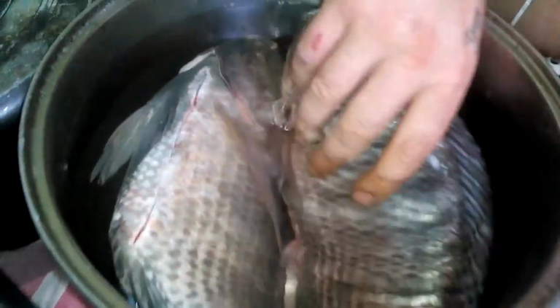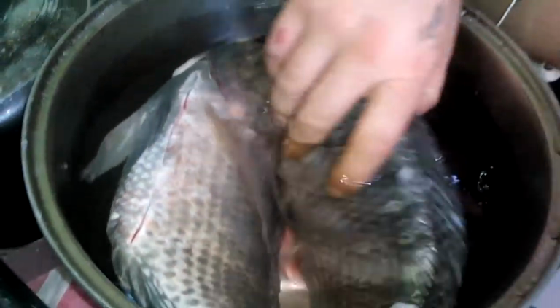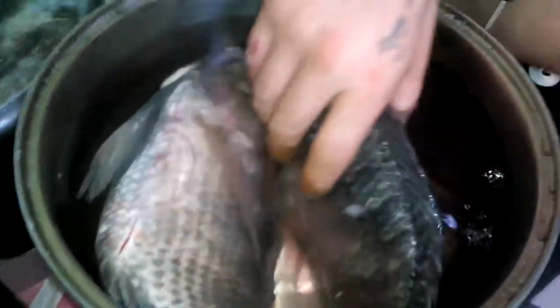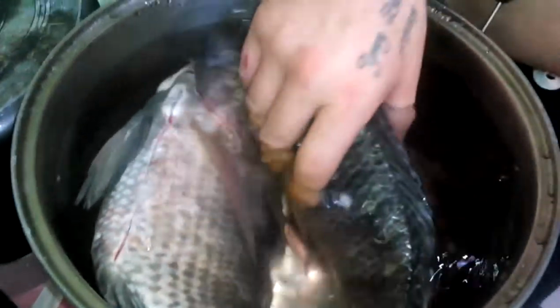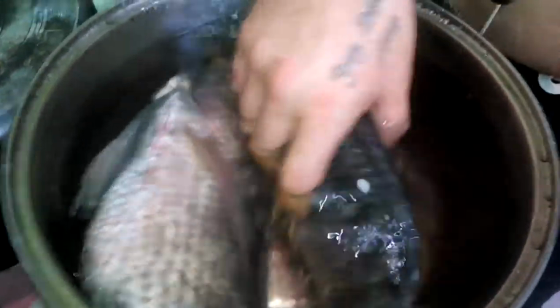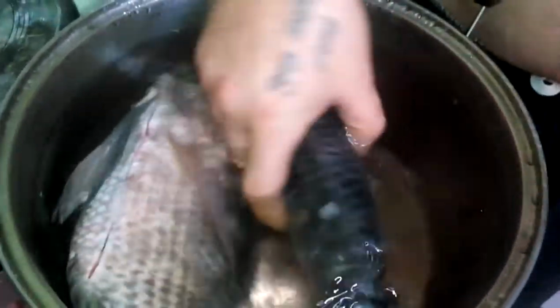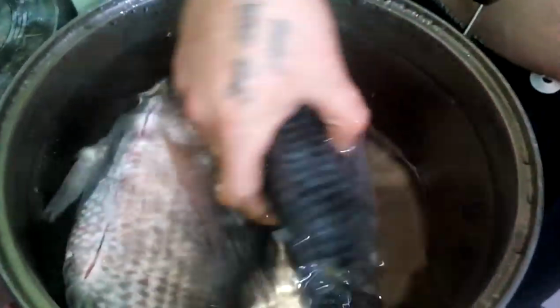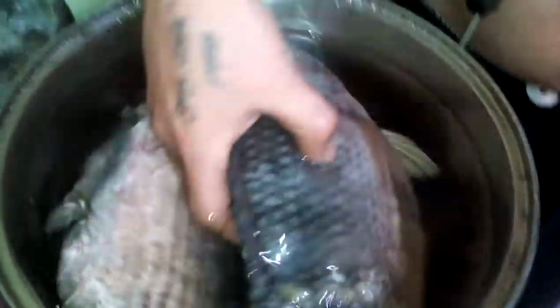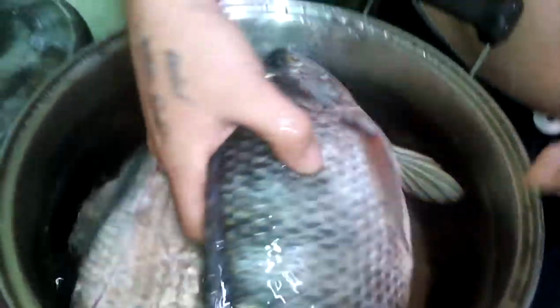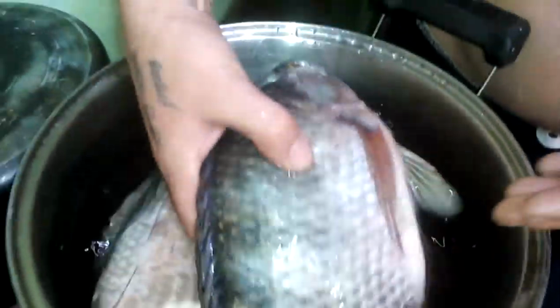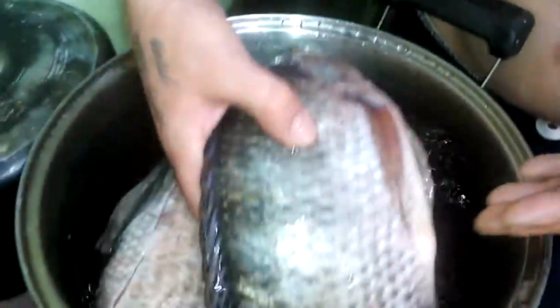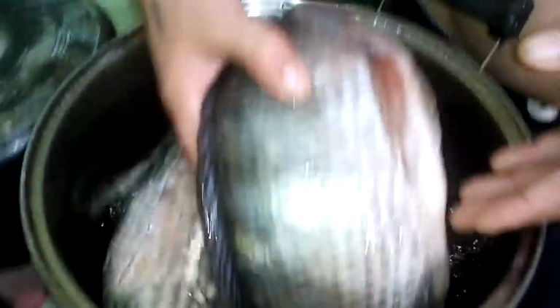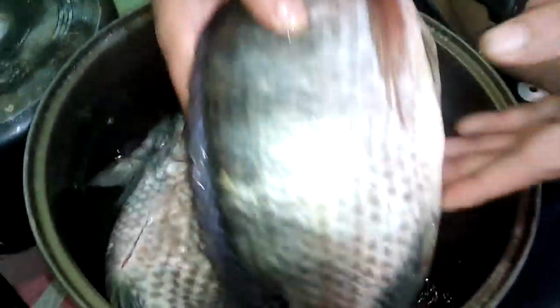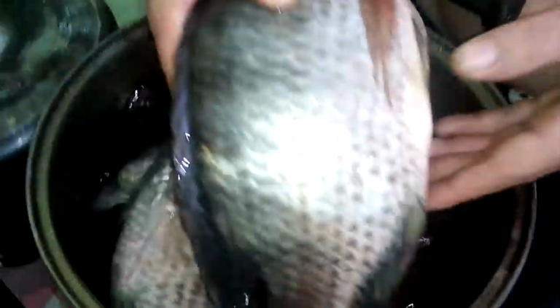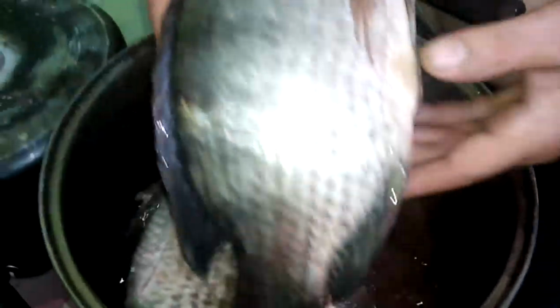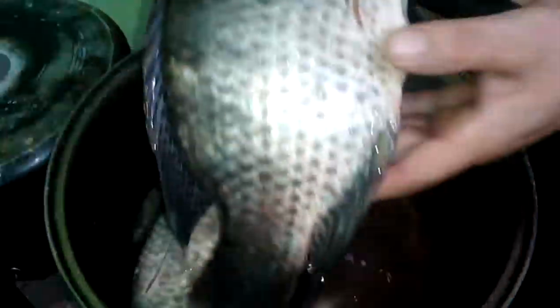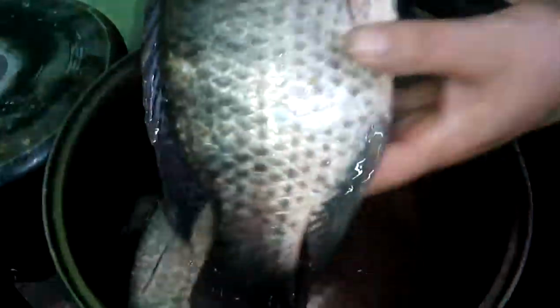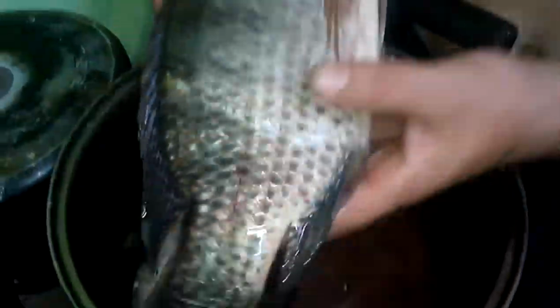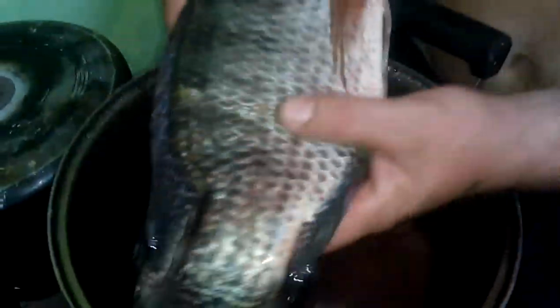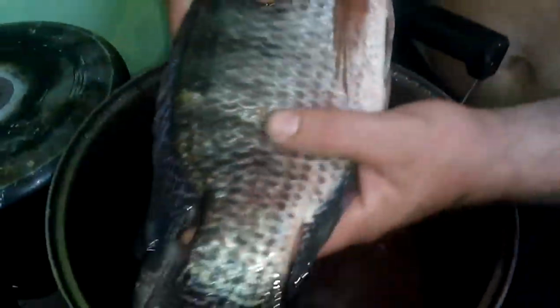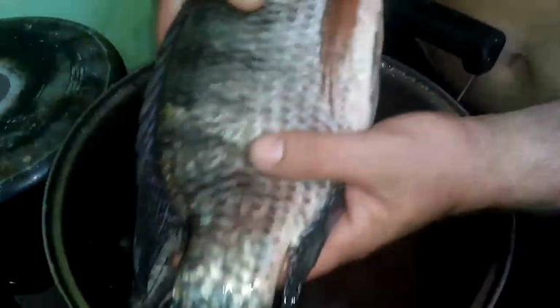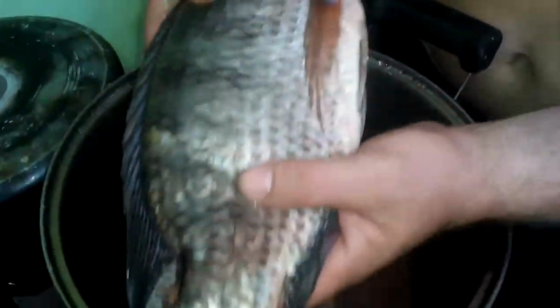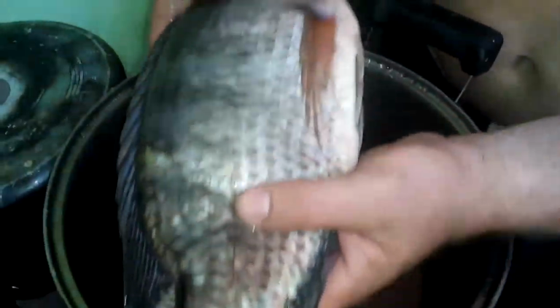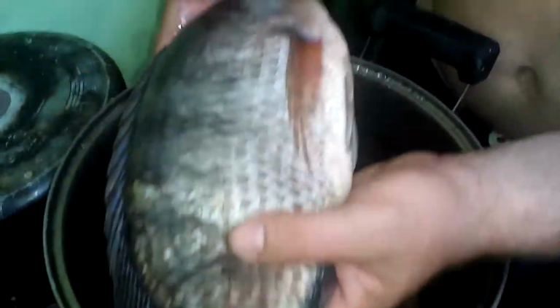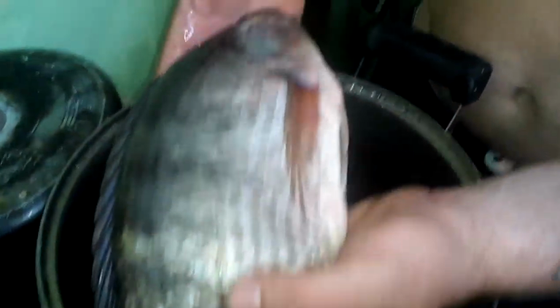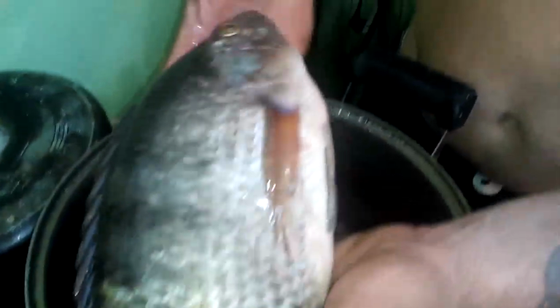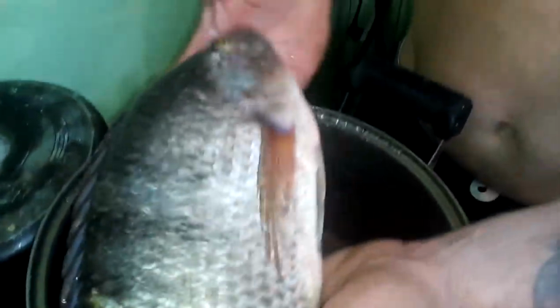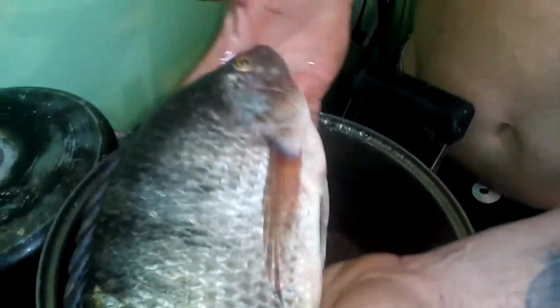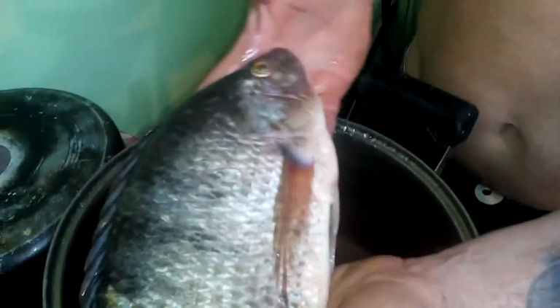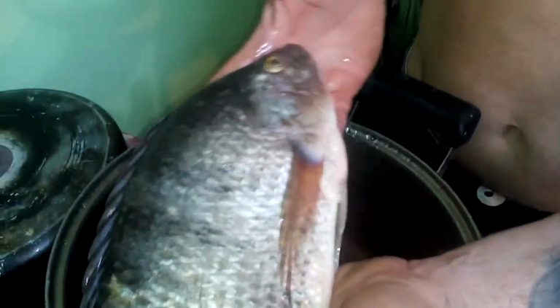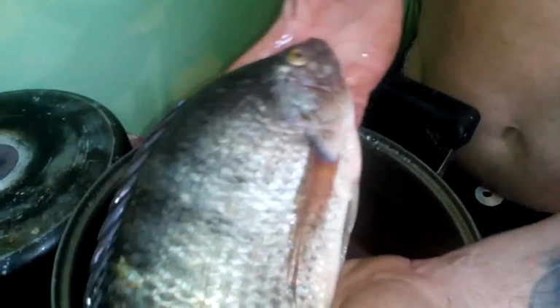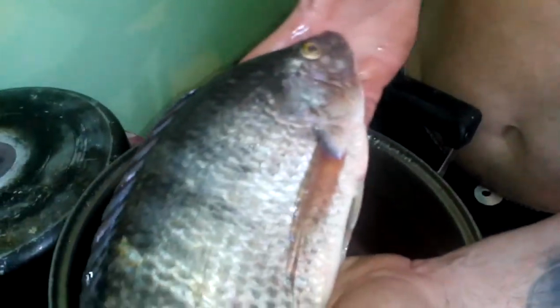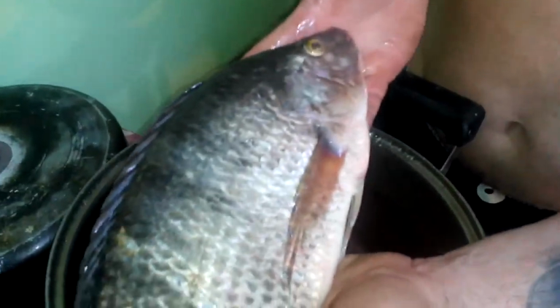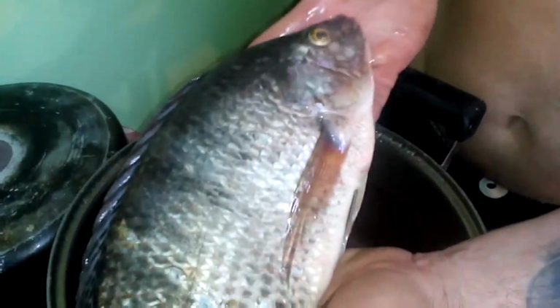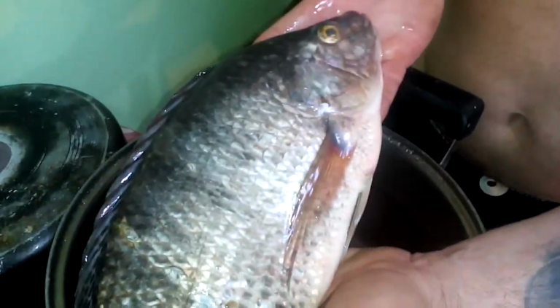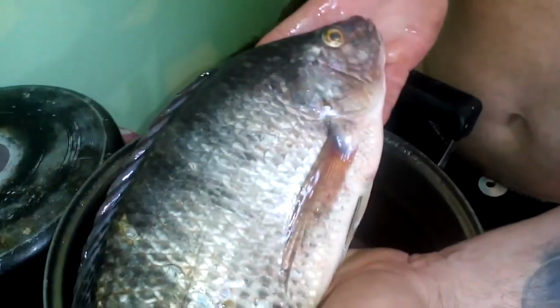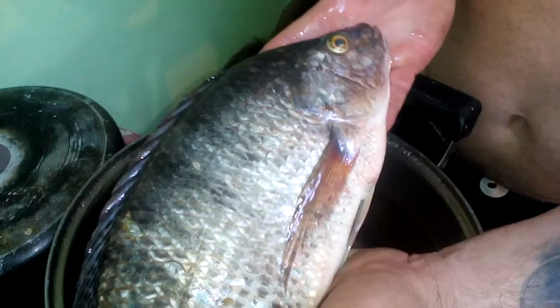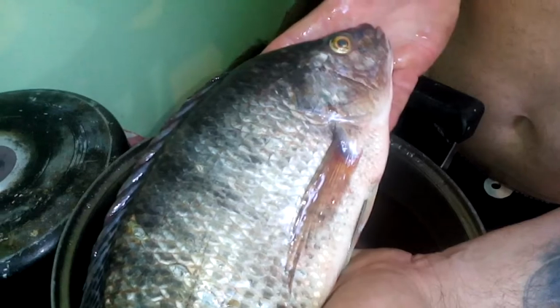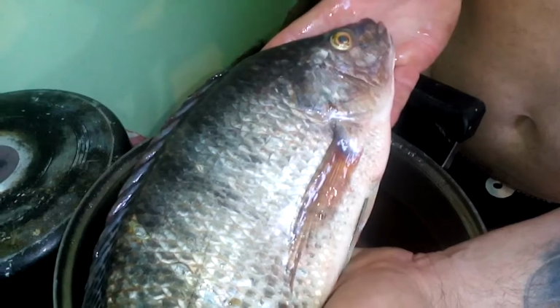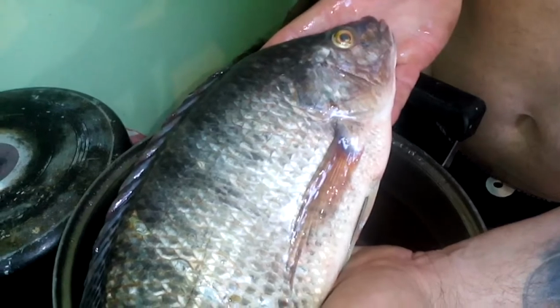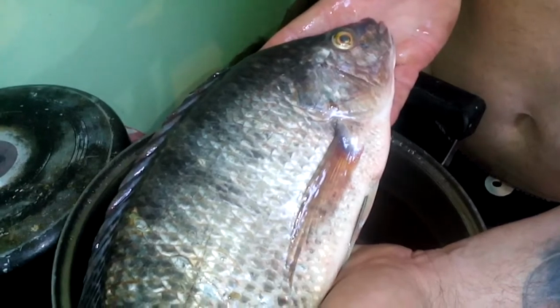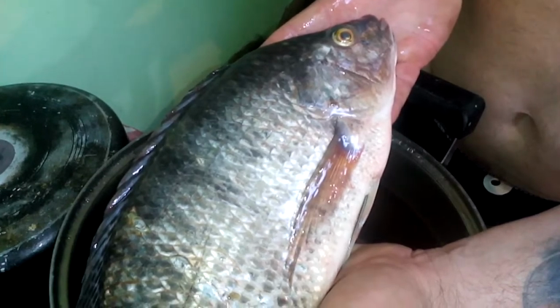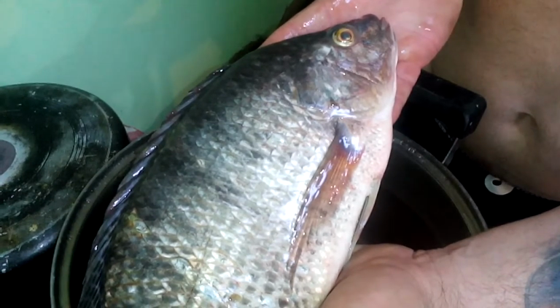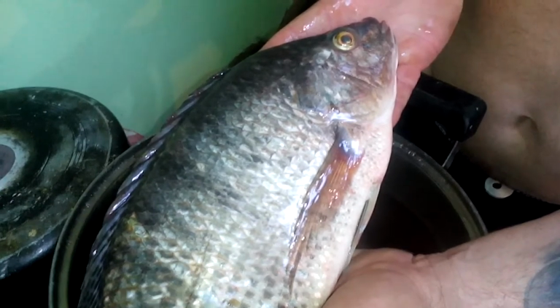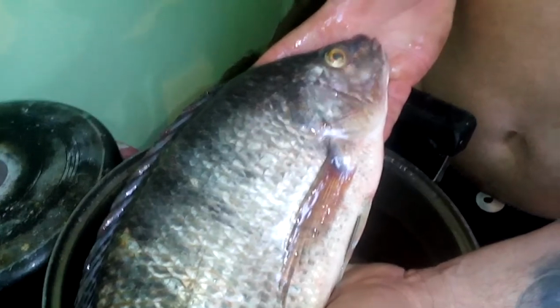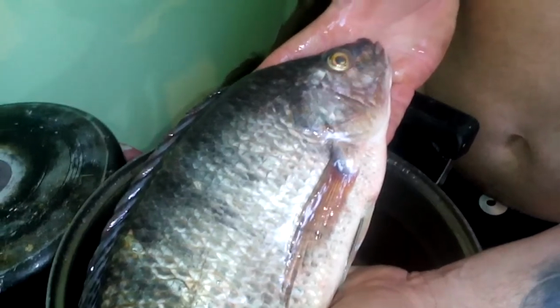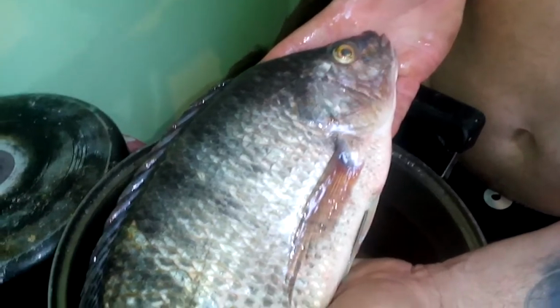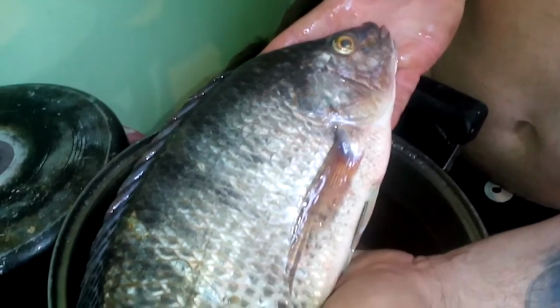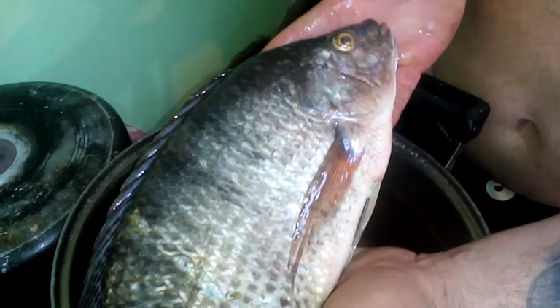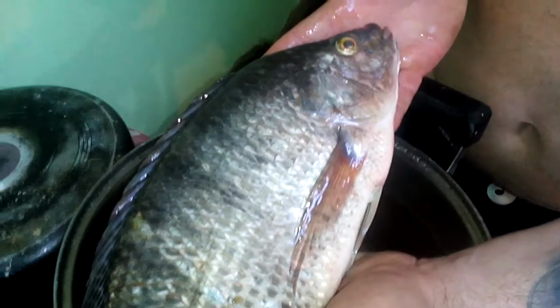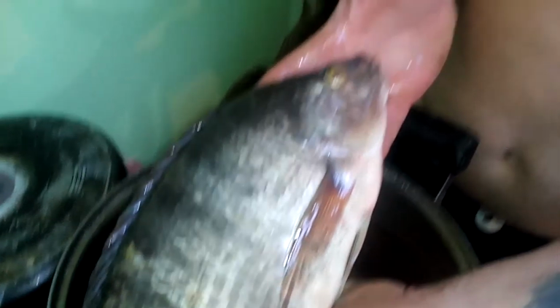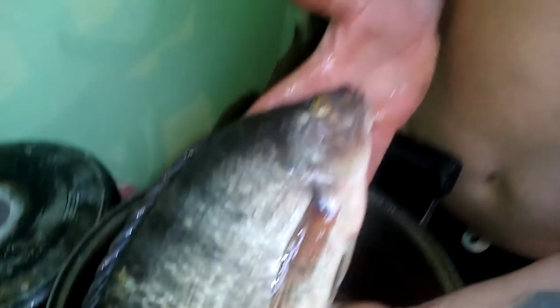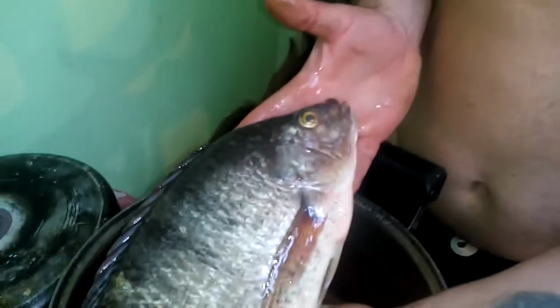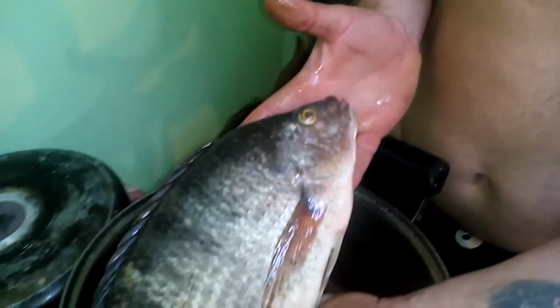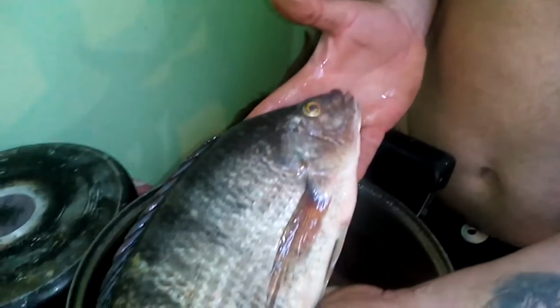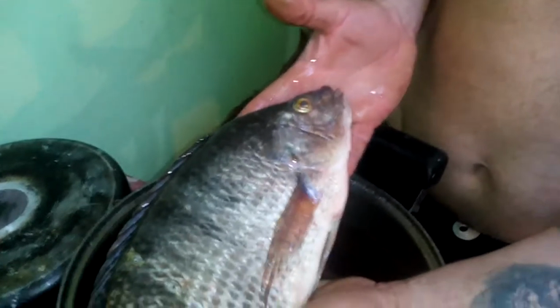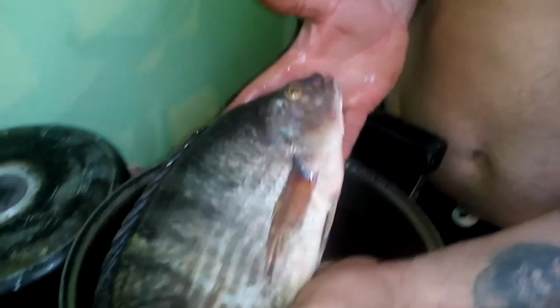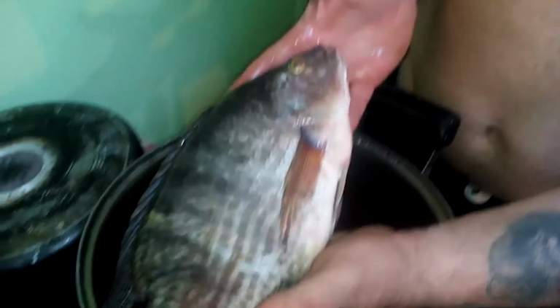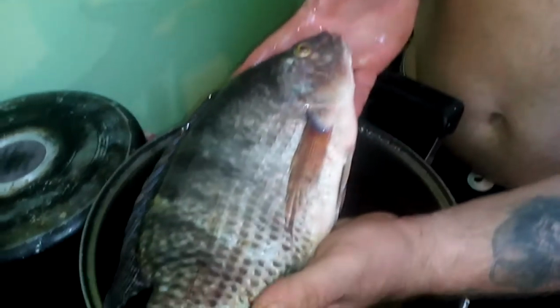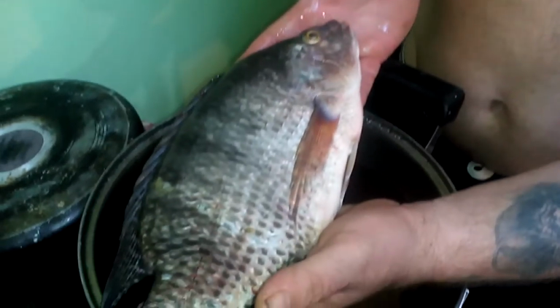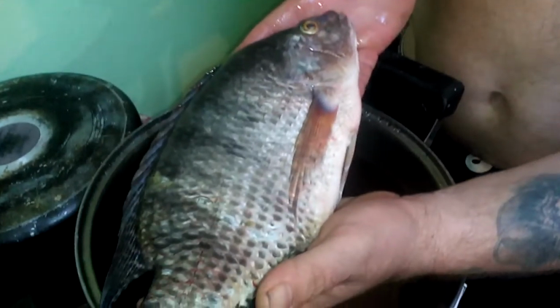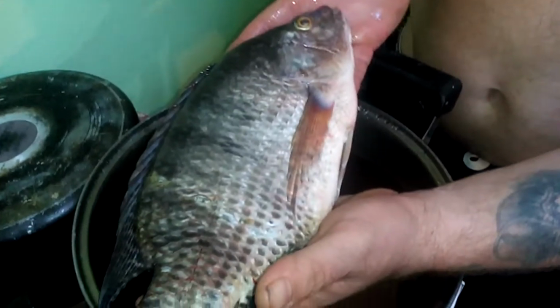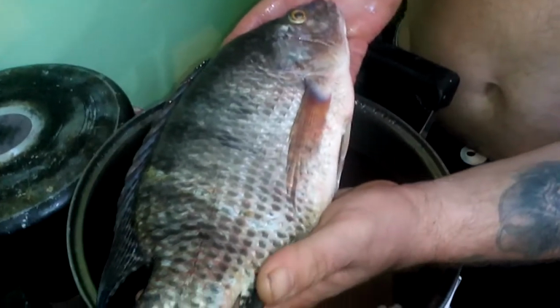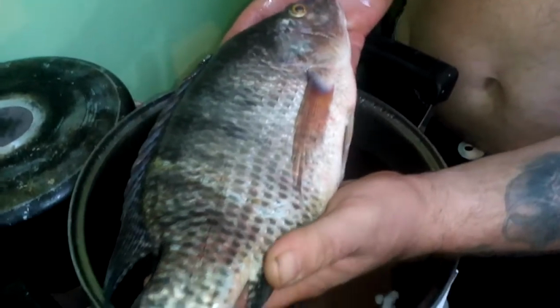Here's the two tilapia, or what's called an Asian carp. Beautiful fish. We've got two of those.